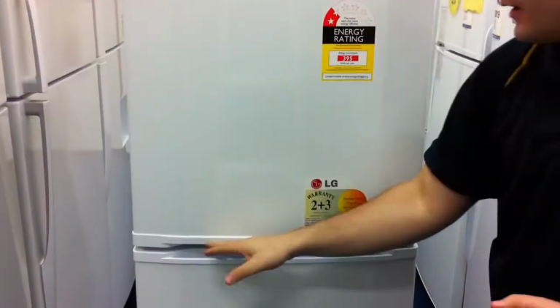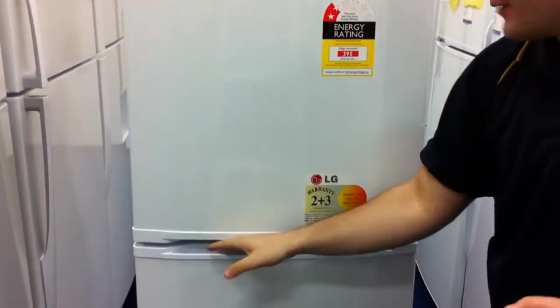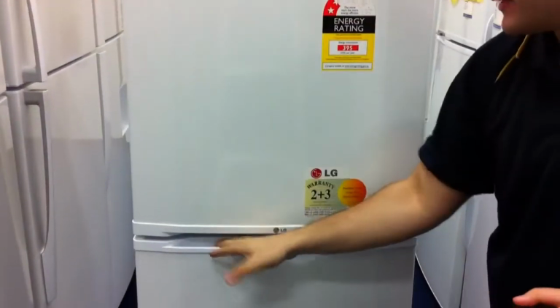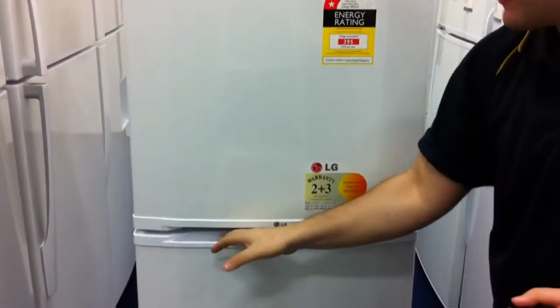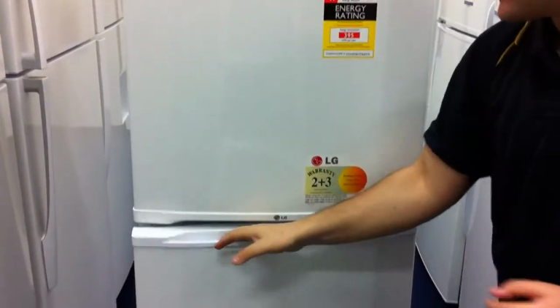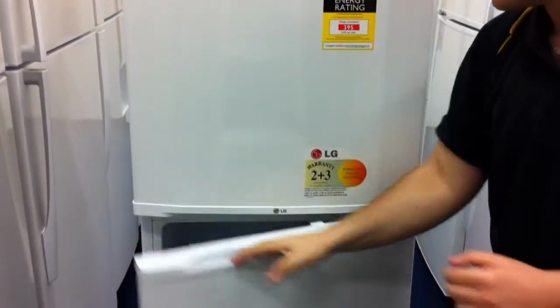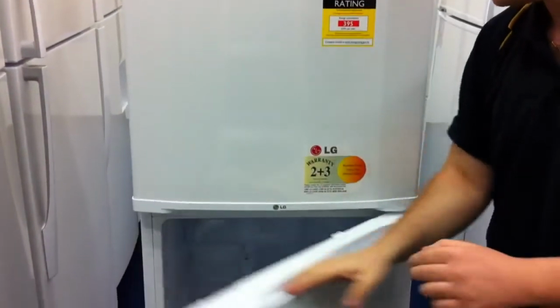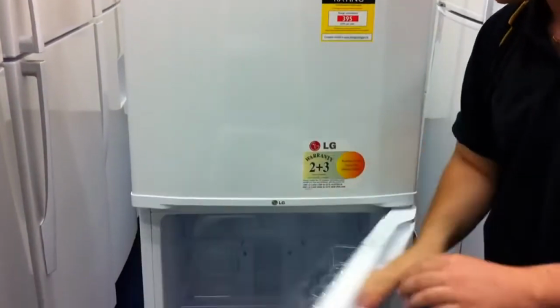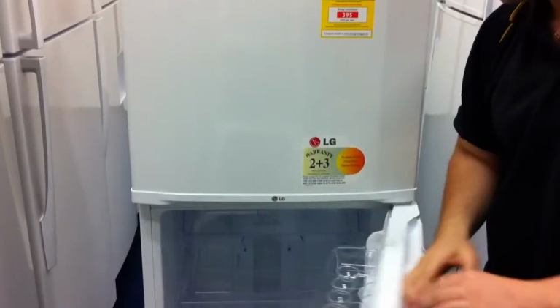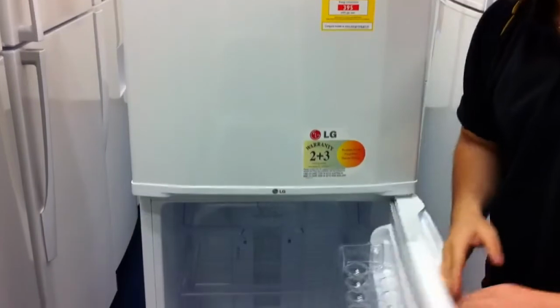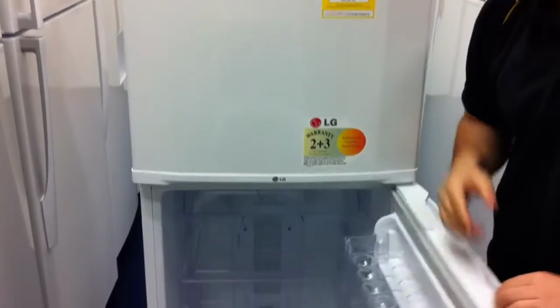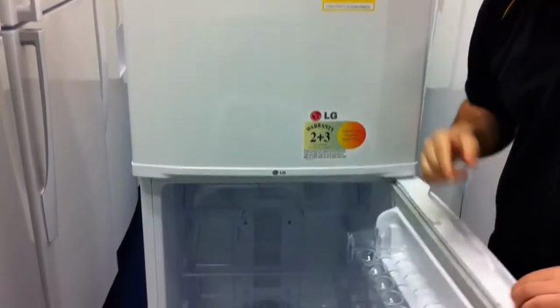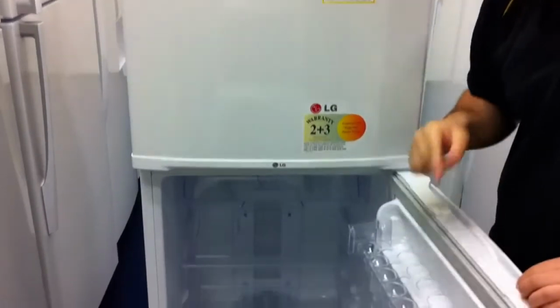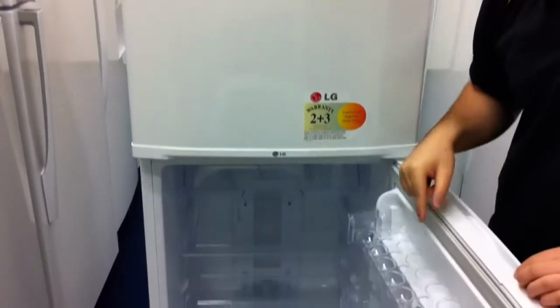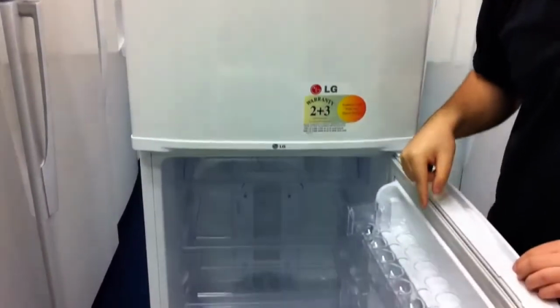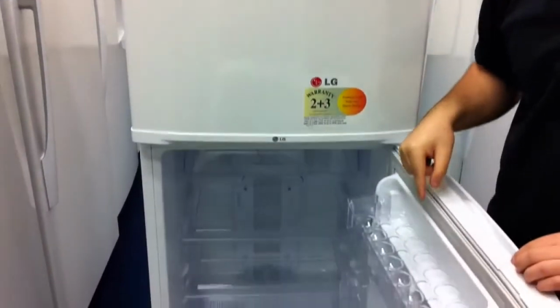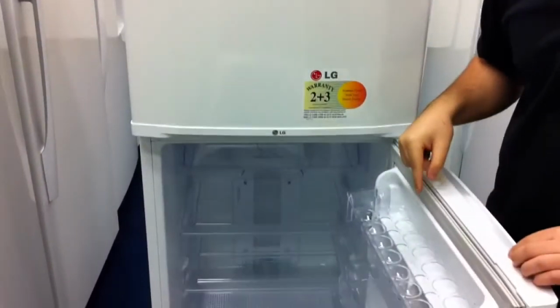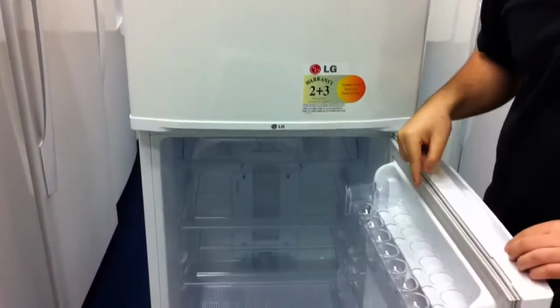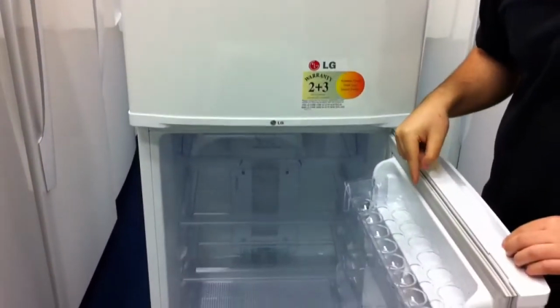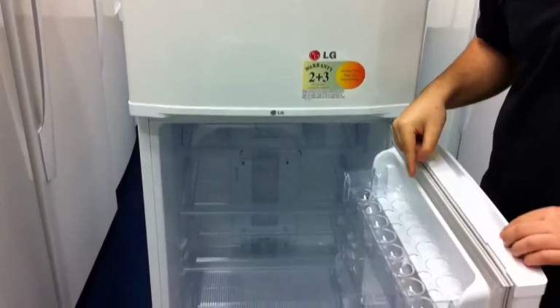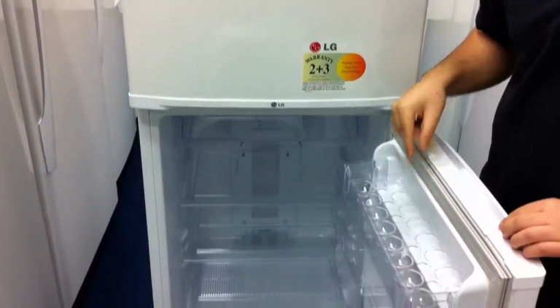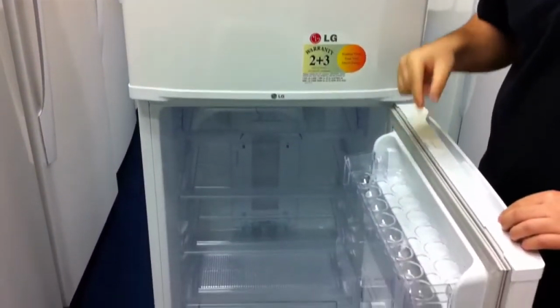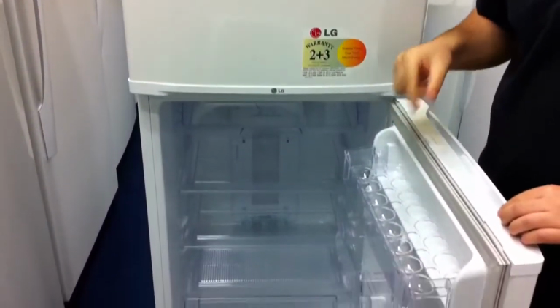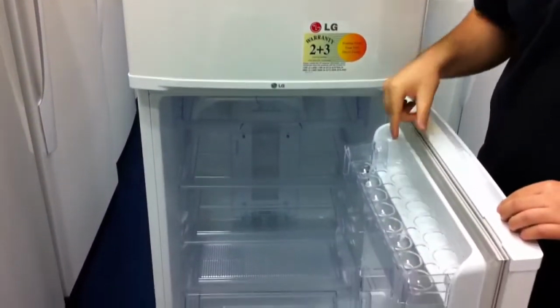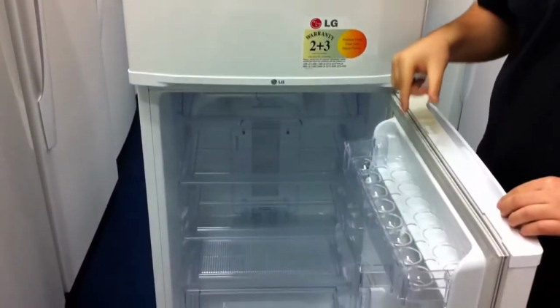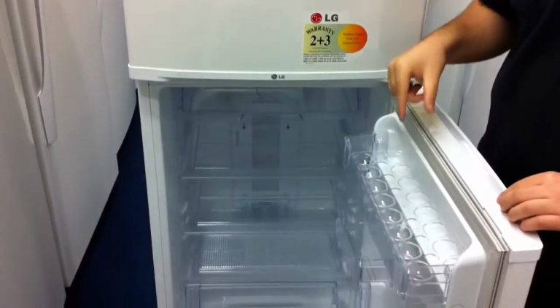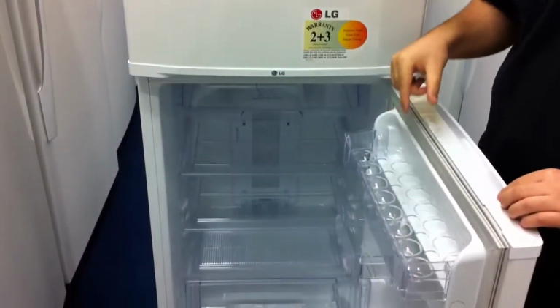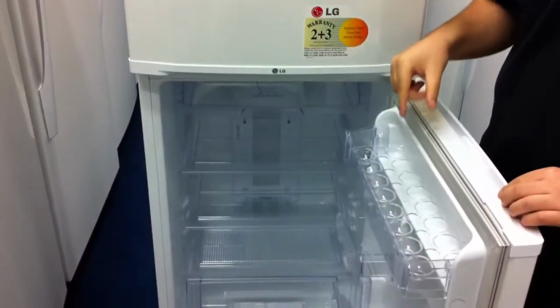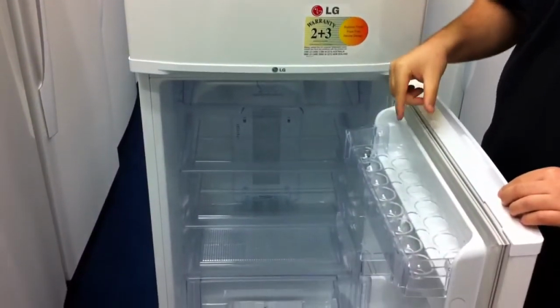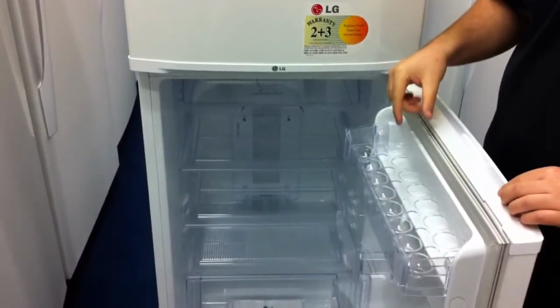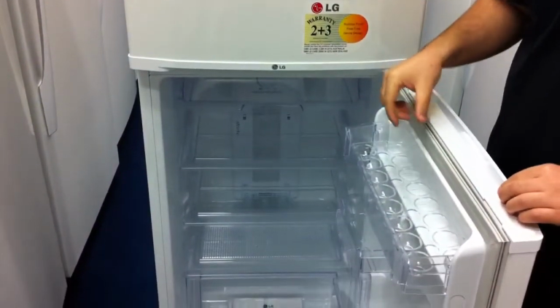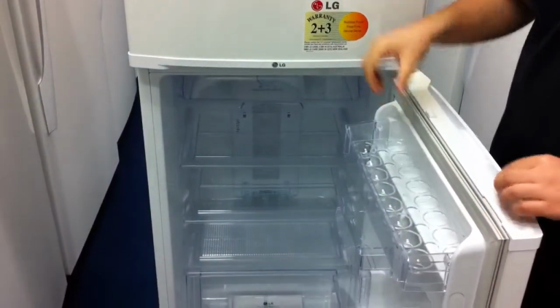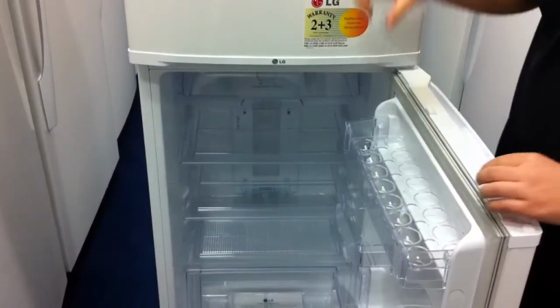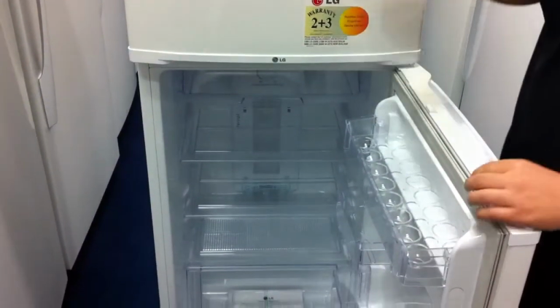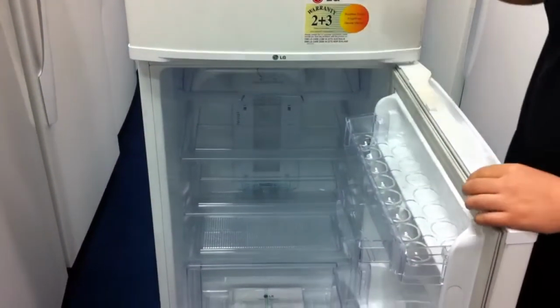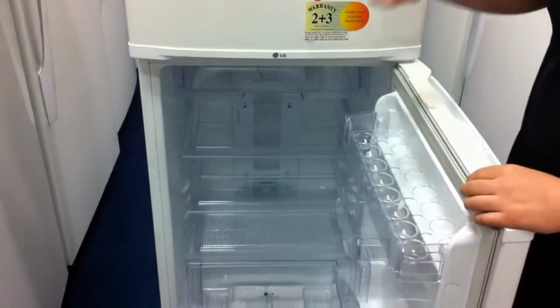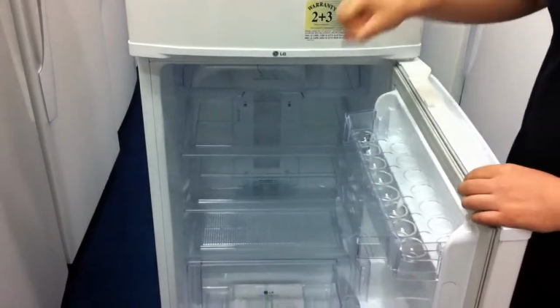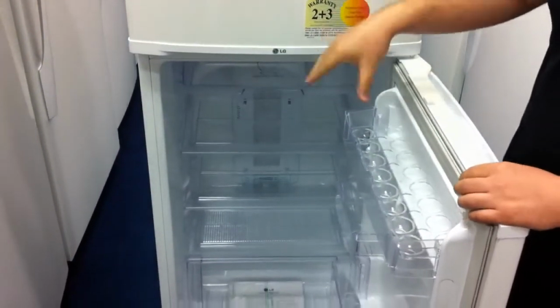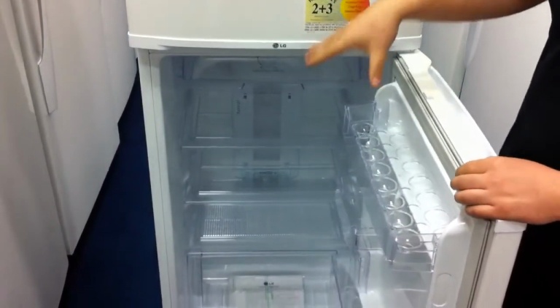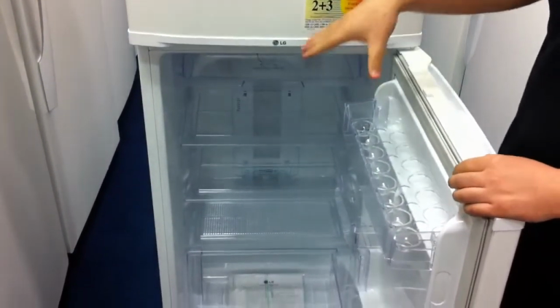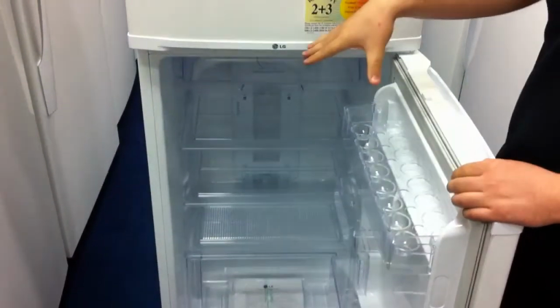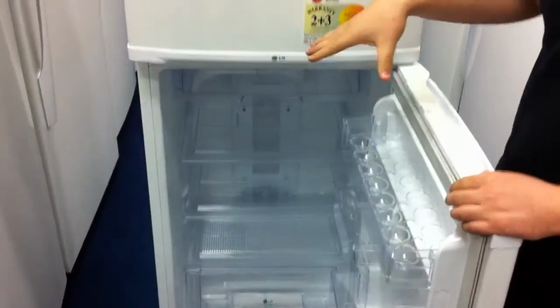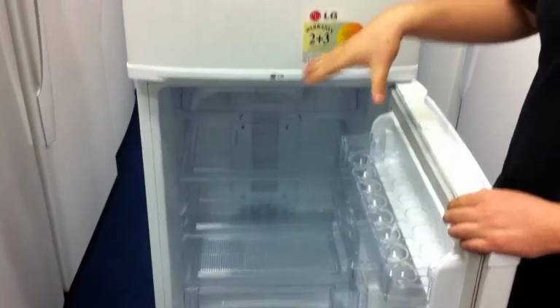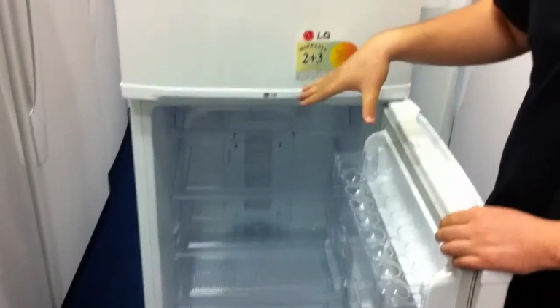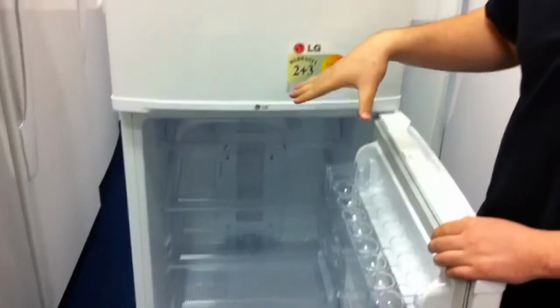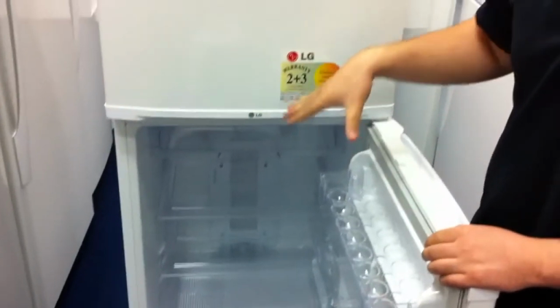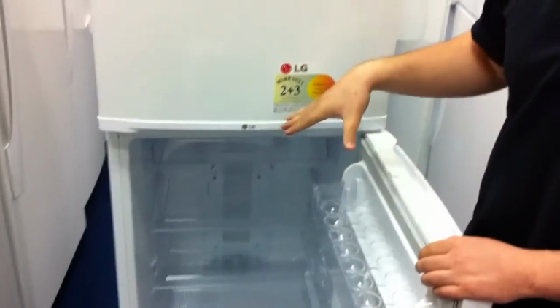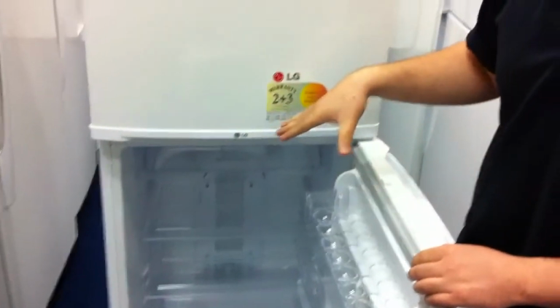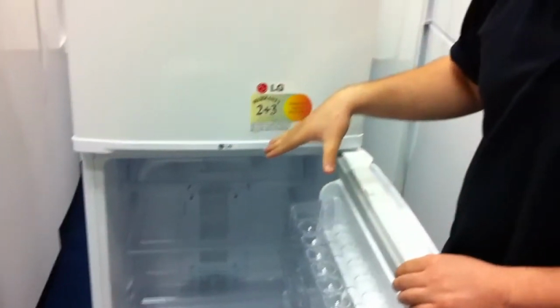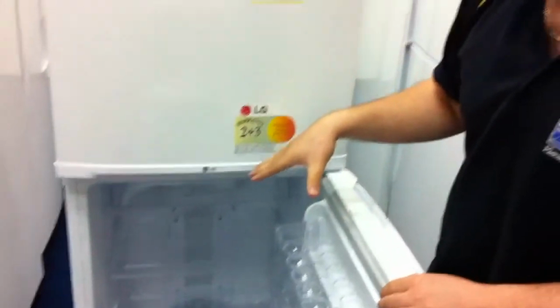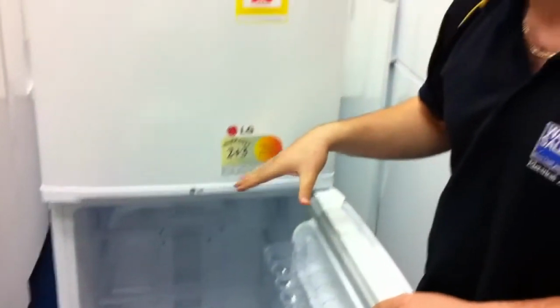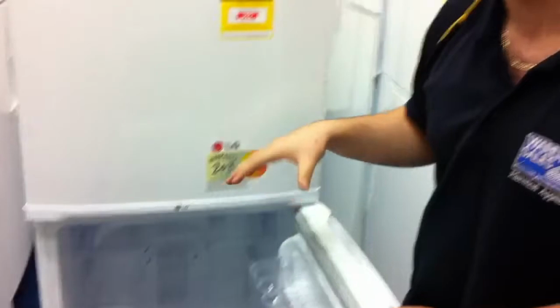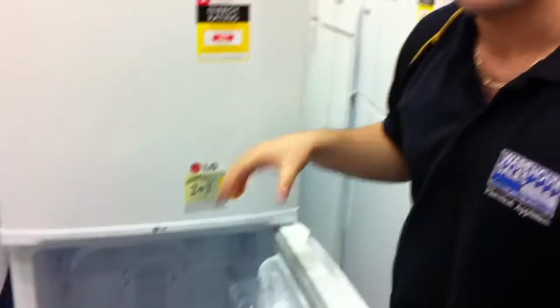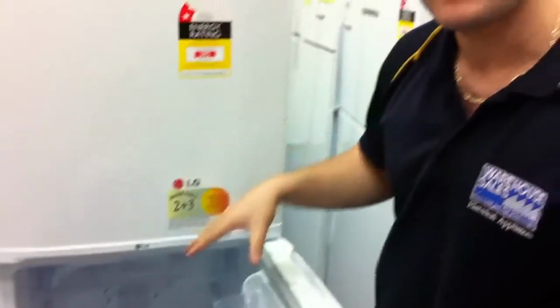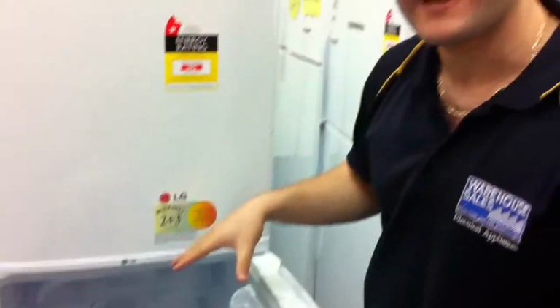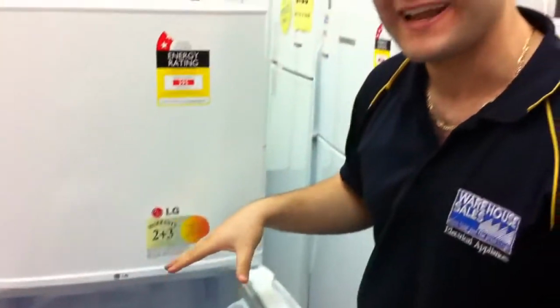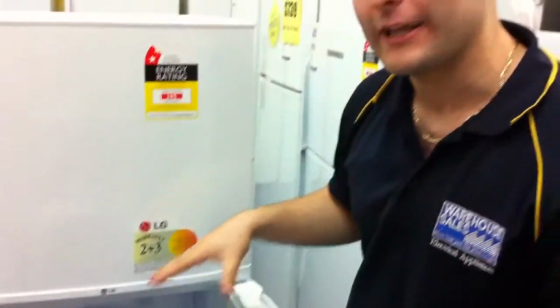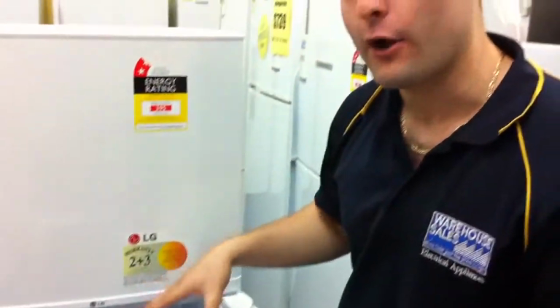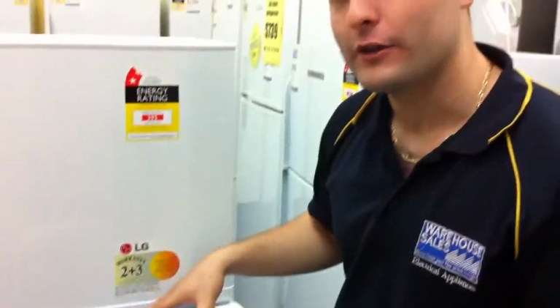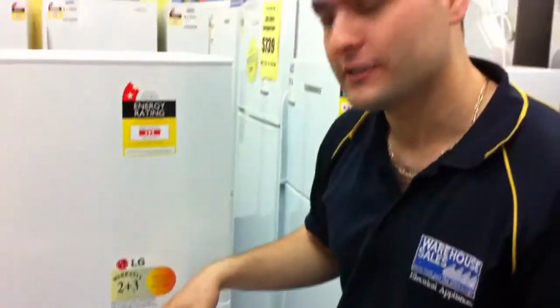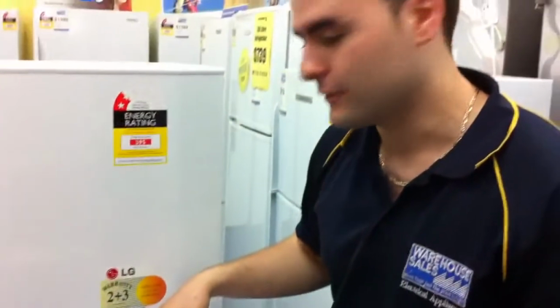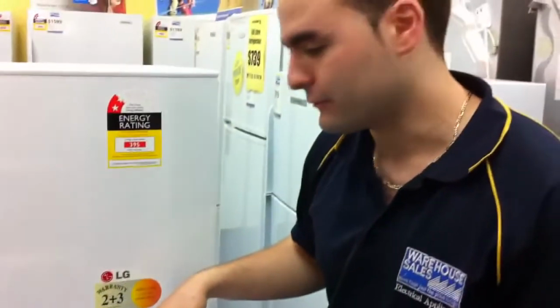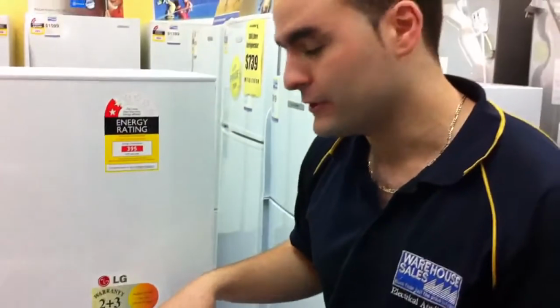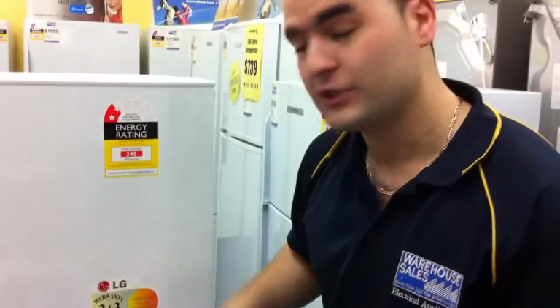Opening up the fridge, you've got the egg tray which will fit 16 eggs. You've got the deodoriser in the fridge as well, which will eliminate any odours in the fridge.